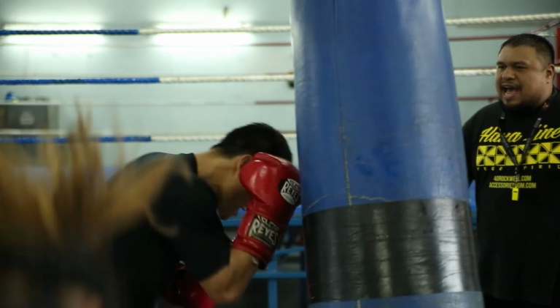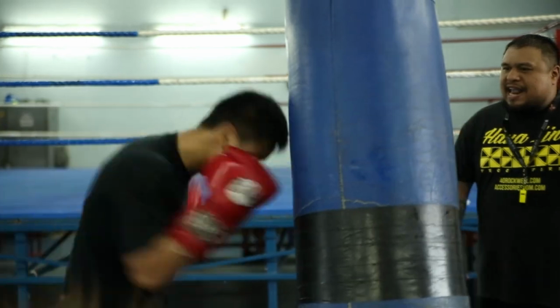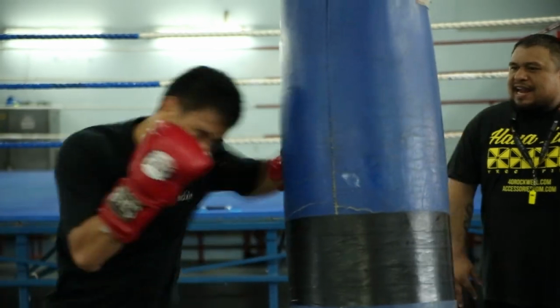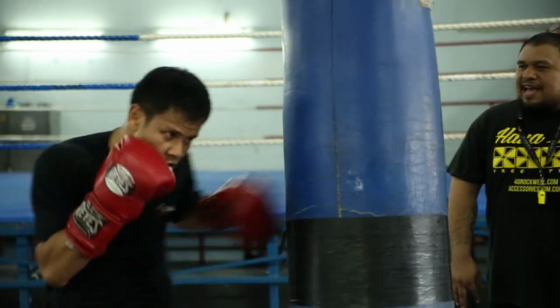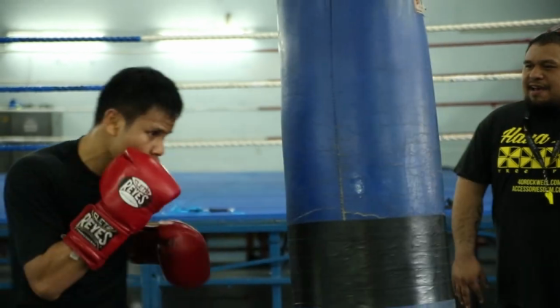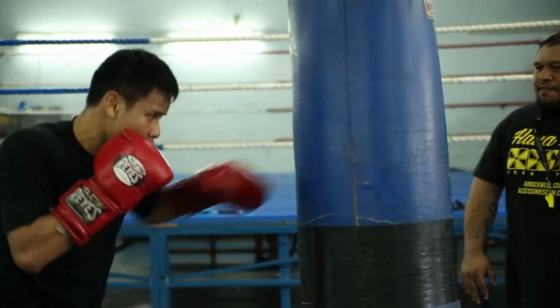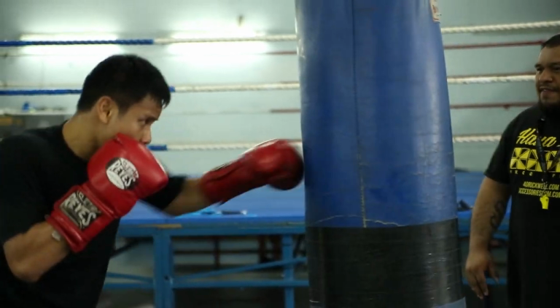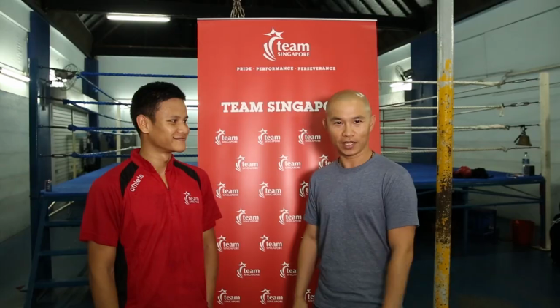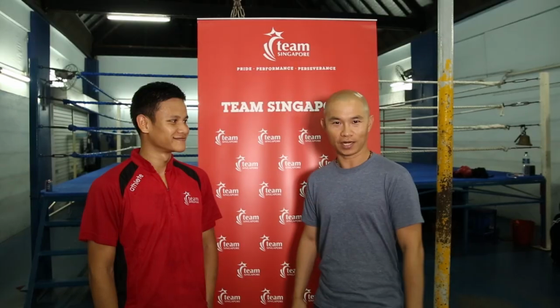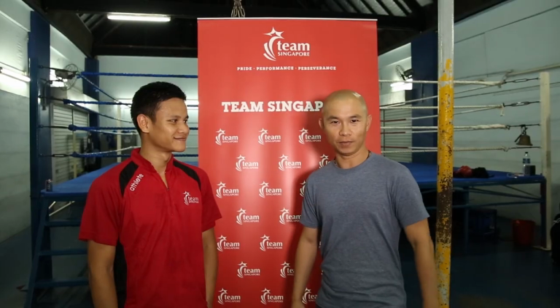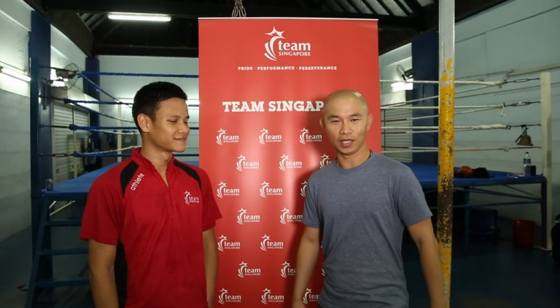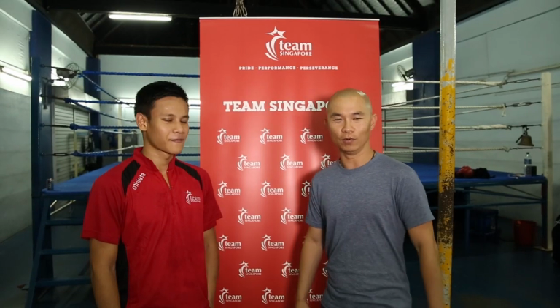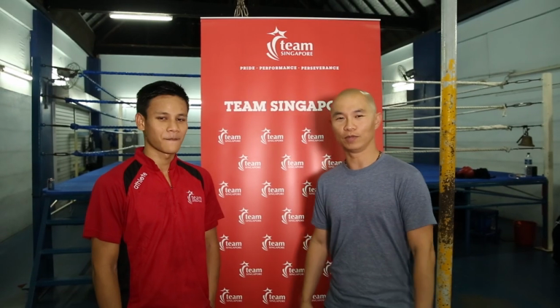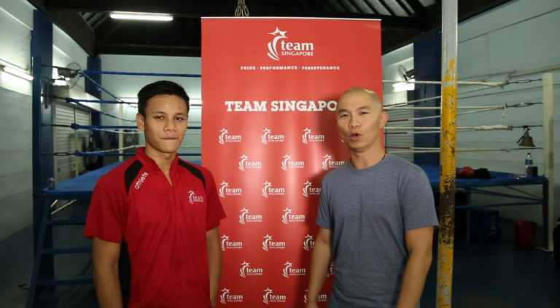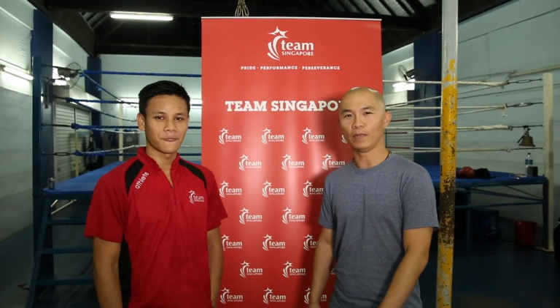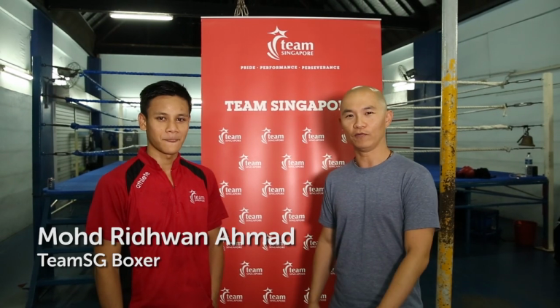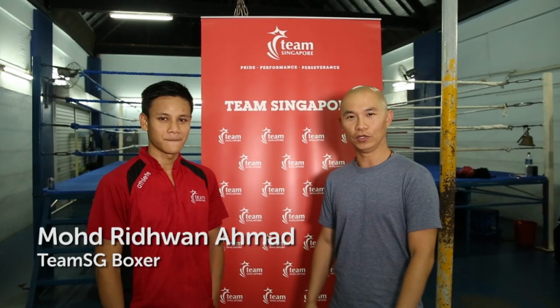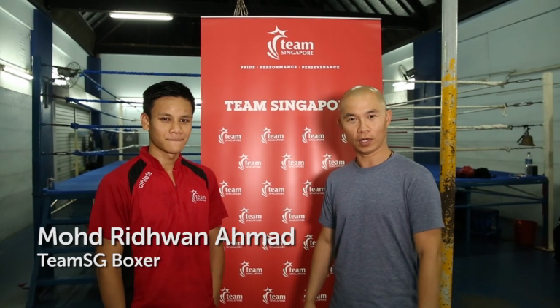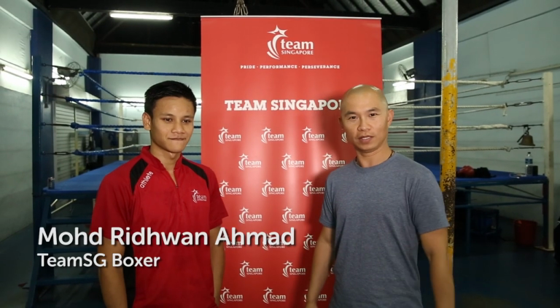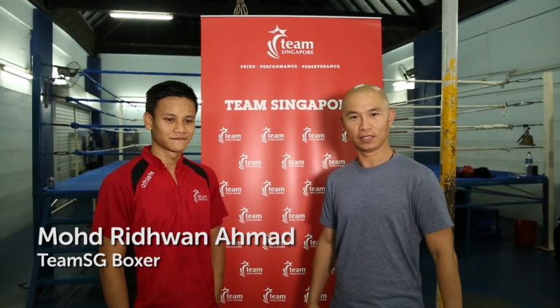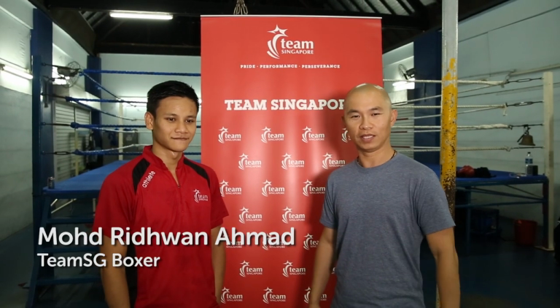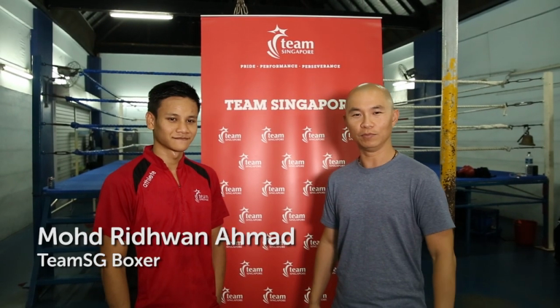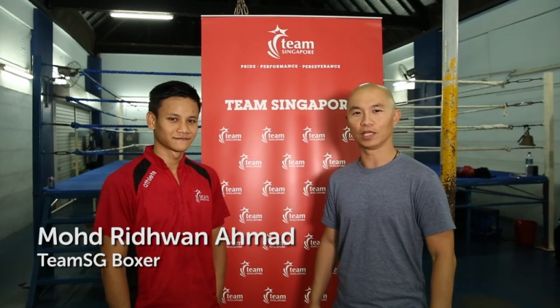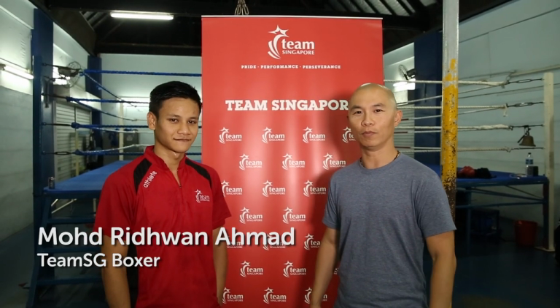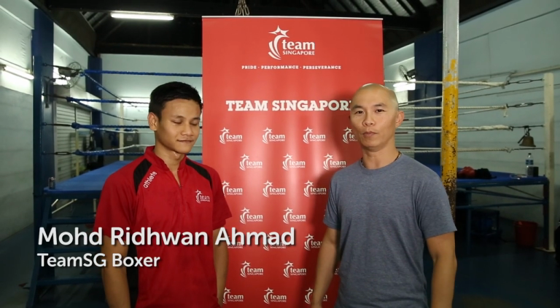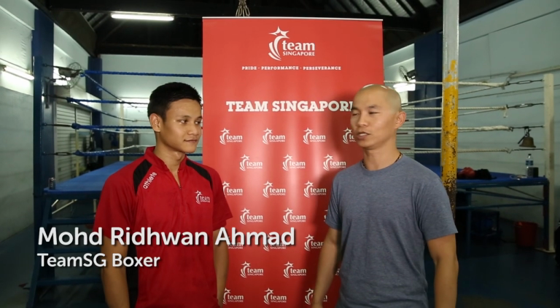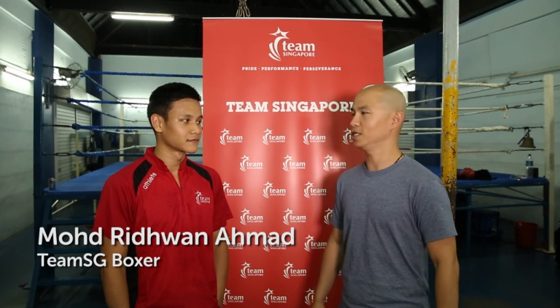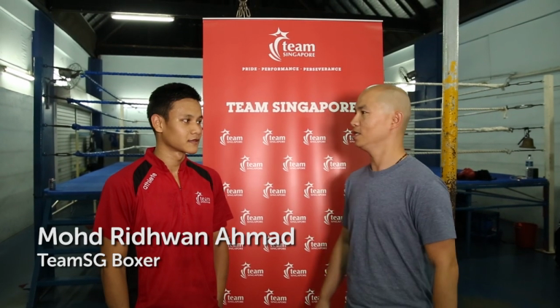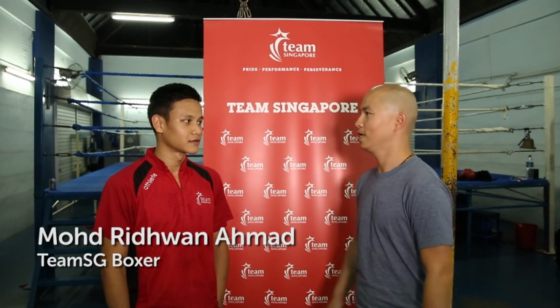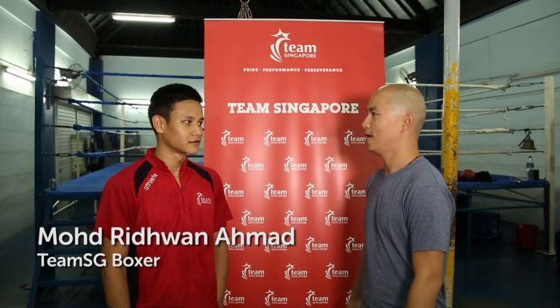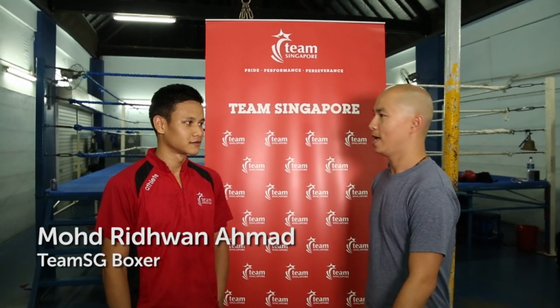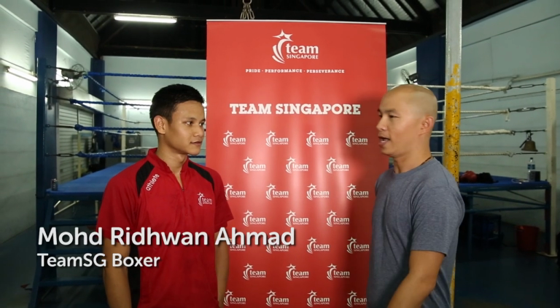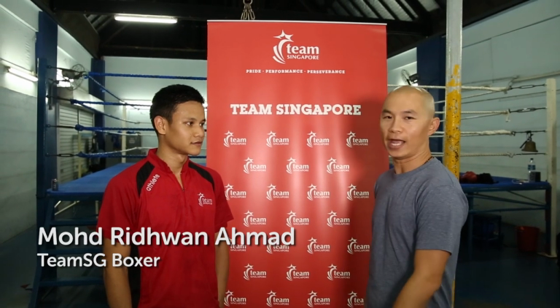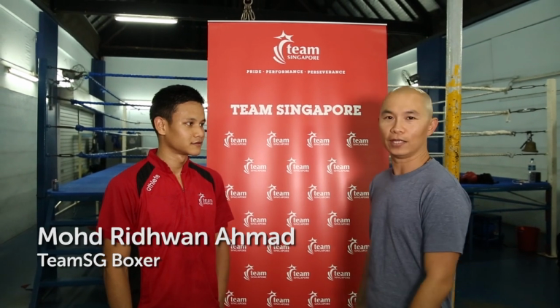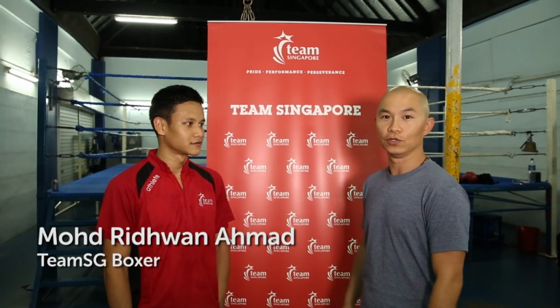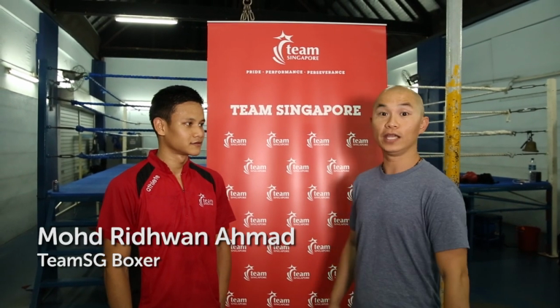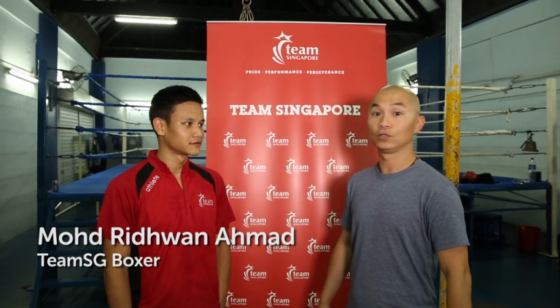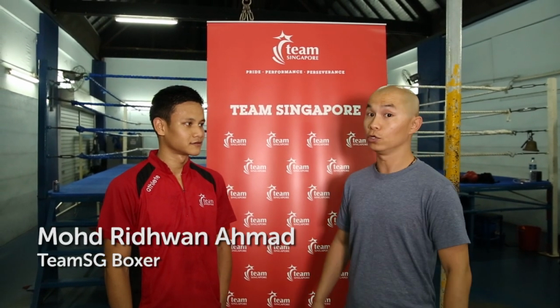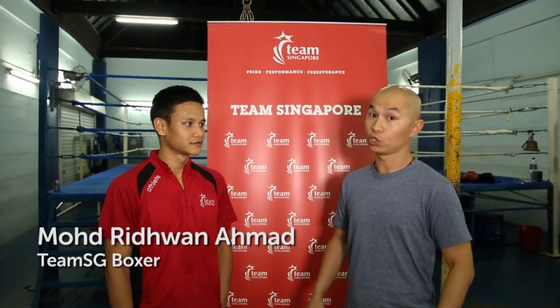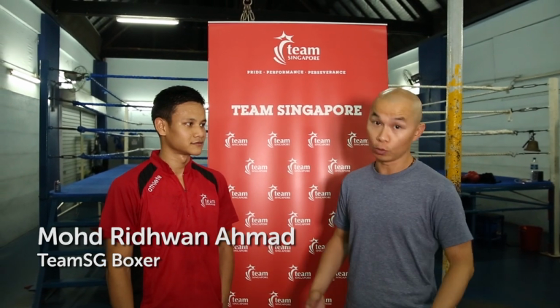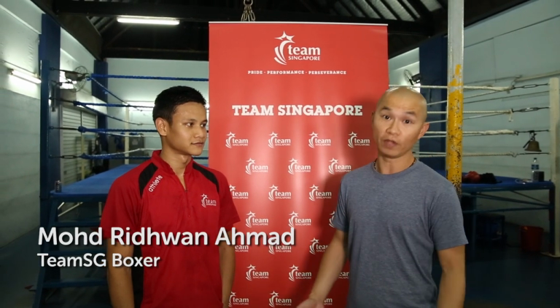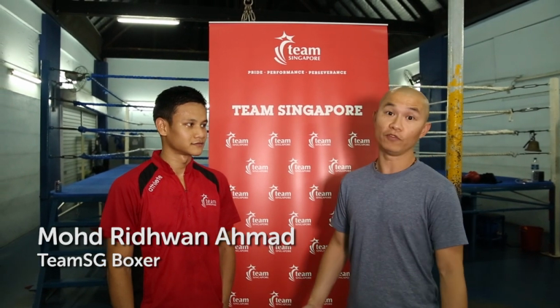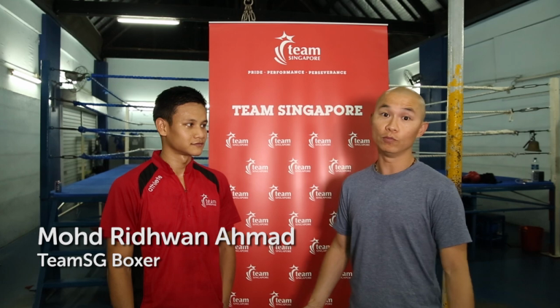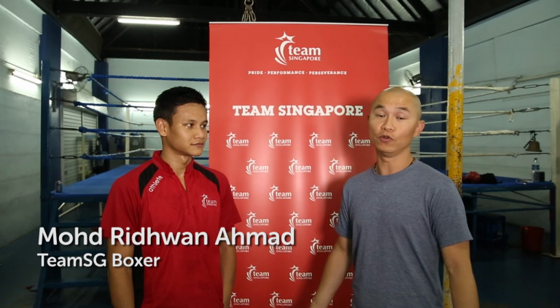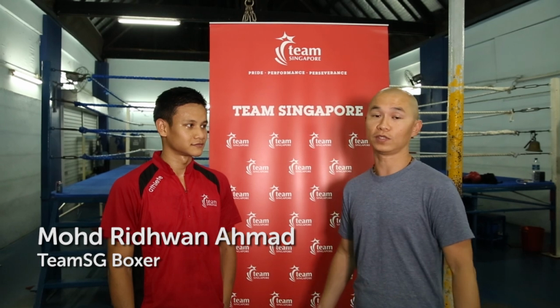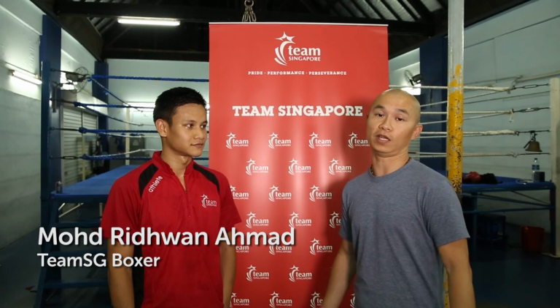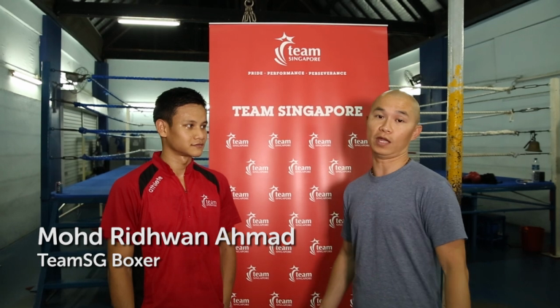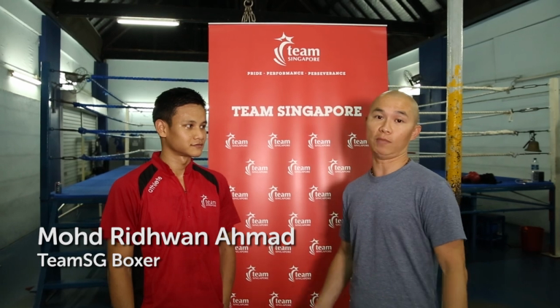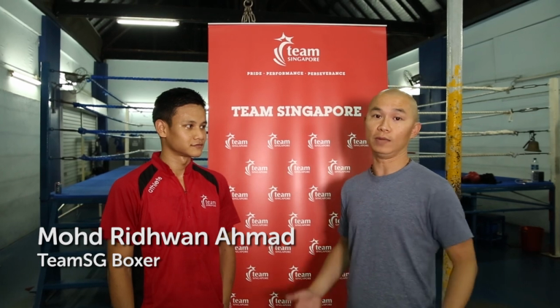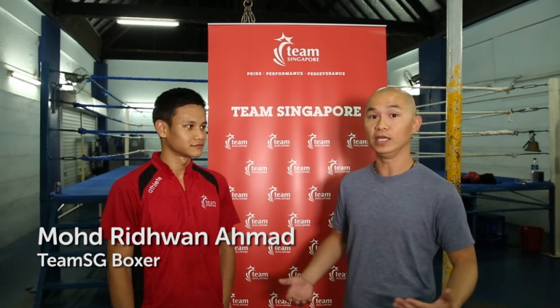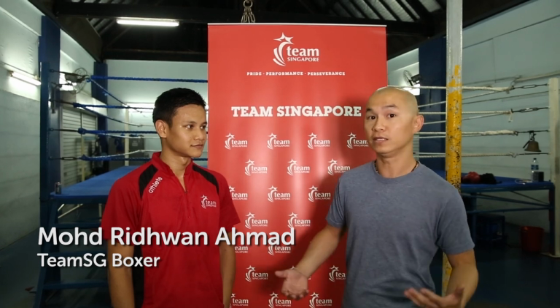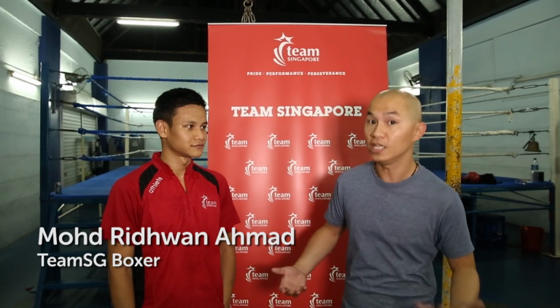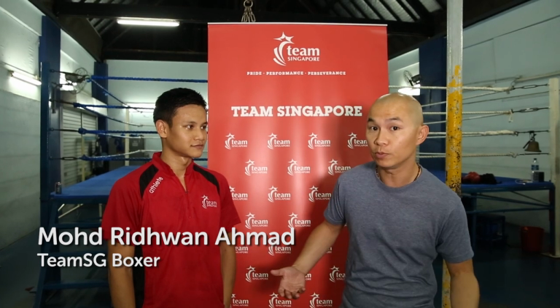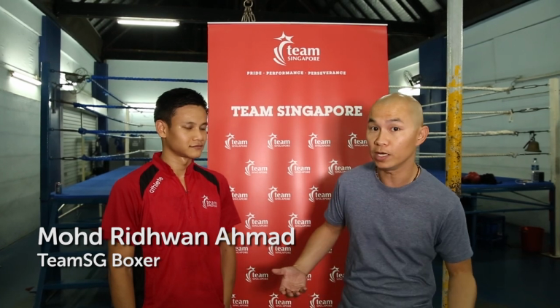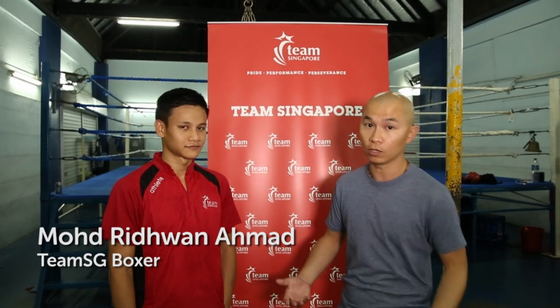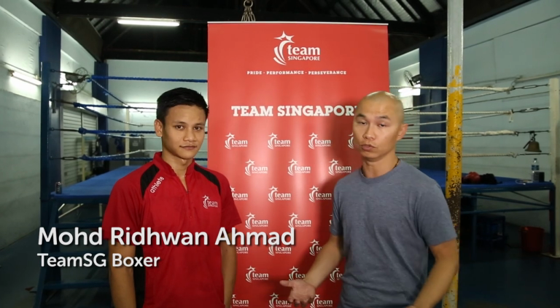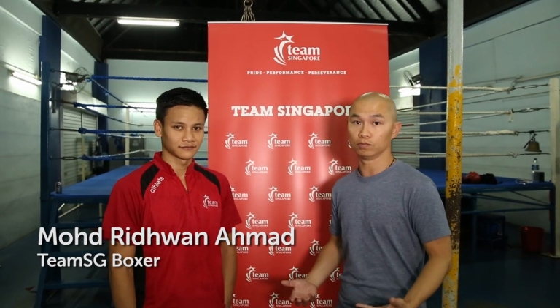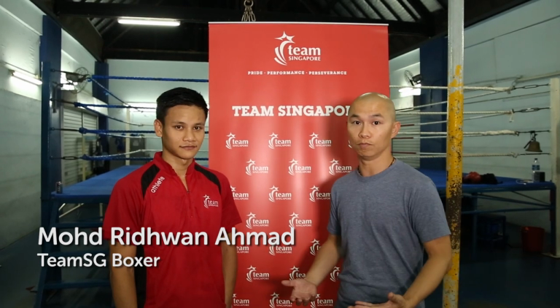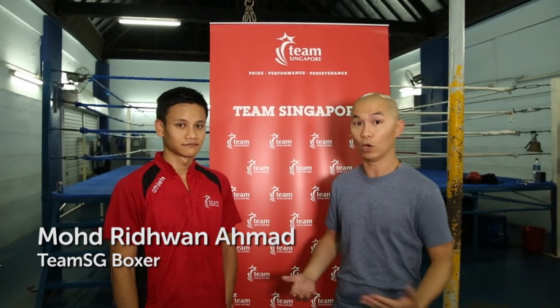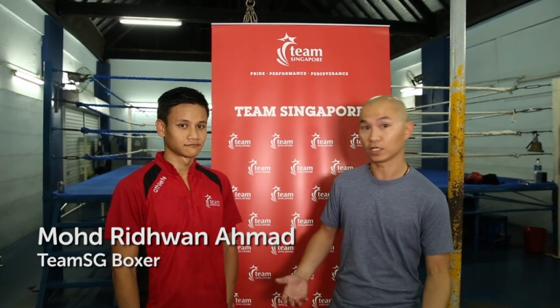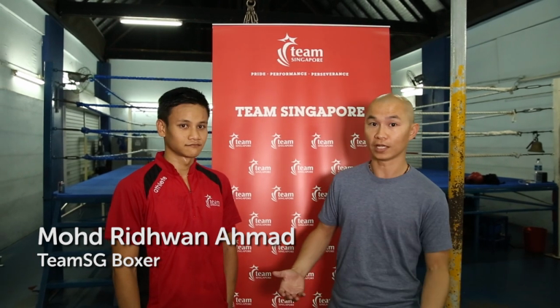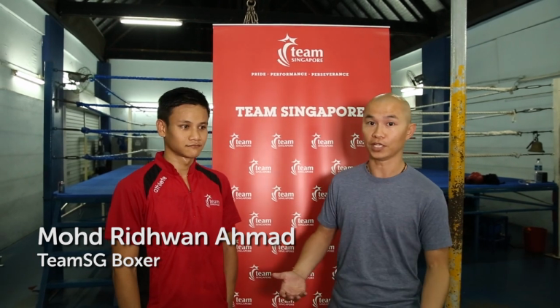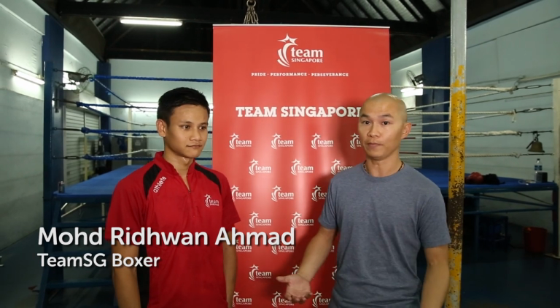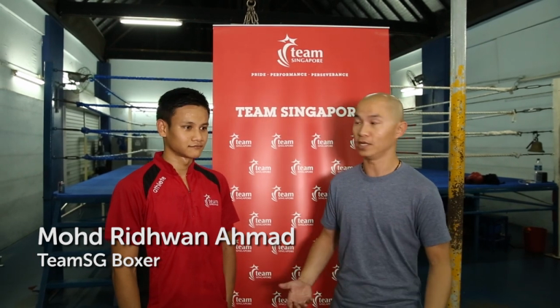Hi, I'm KJ and I'm here with Muhammad Ridwan, Team Singapore Boxer. Today he's going to show me a few moves and maybe teach me how to box like a champion.